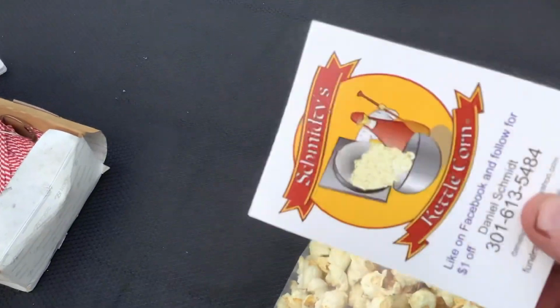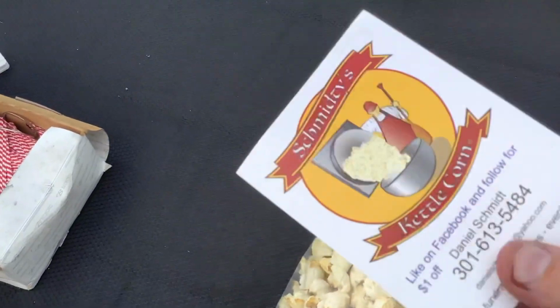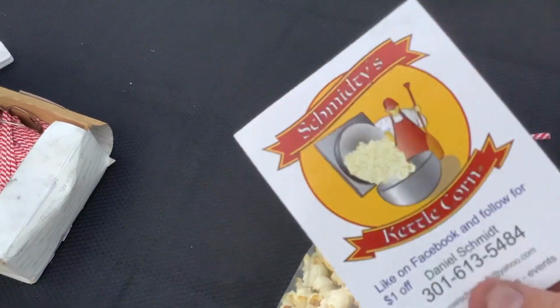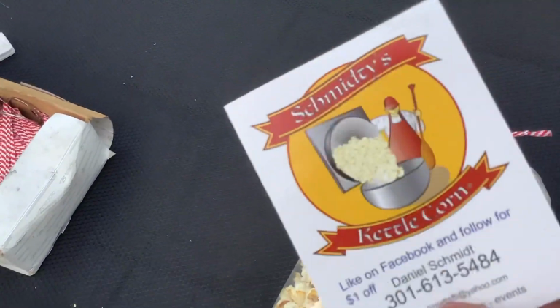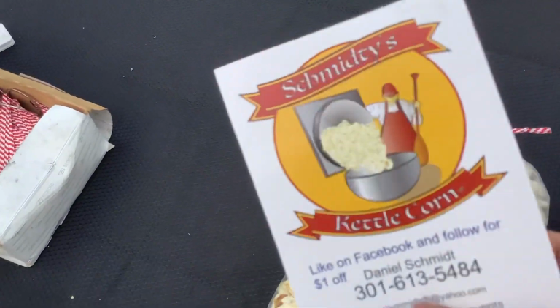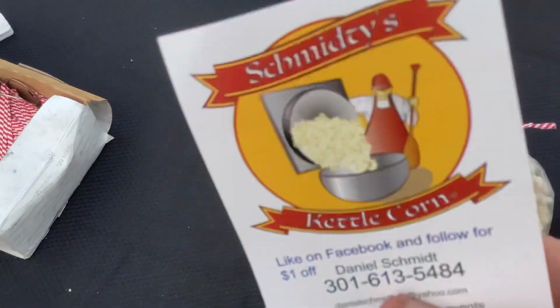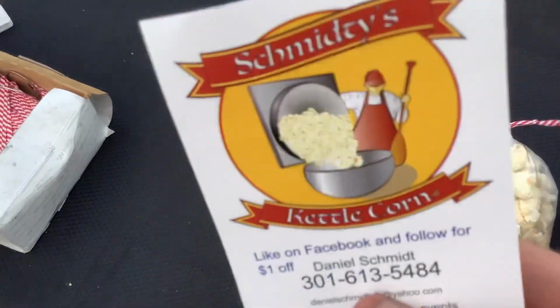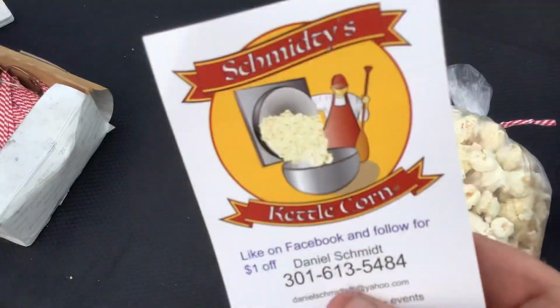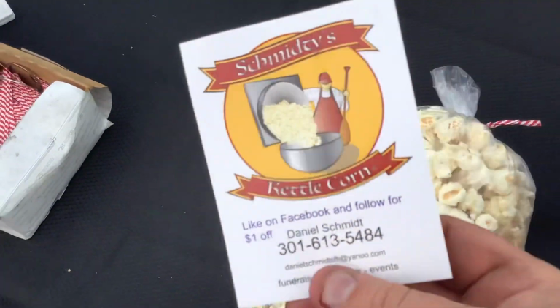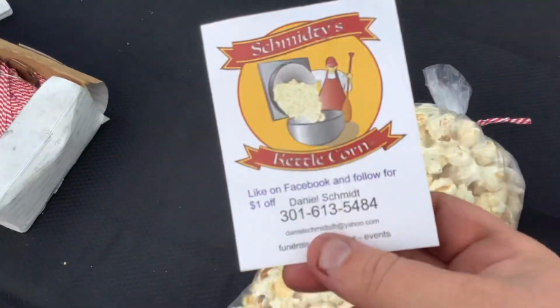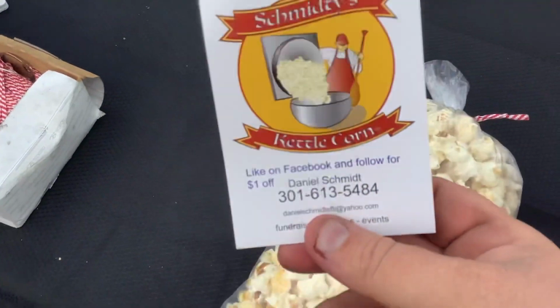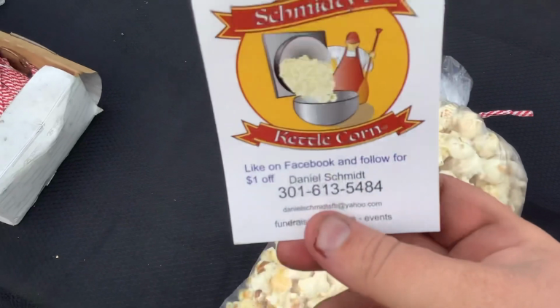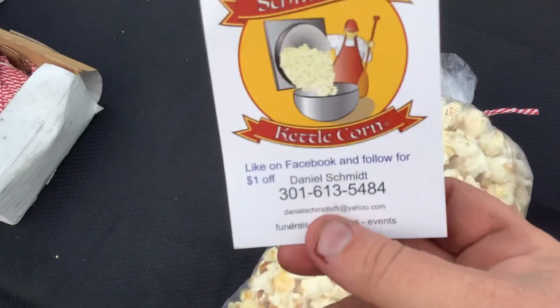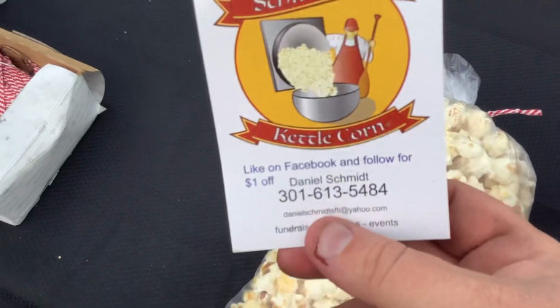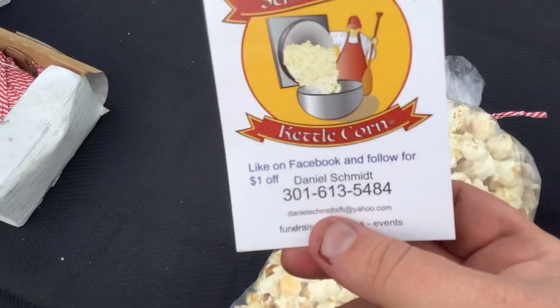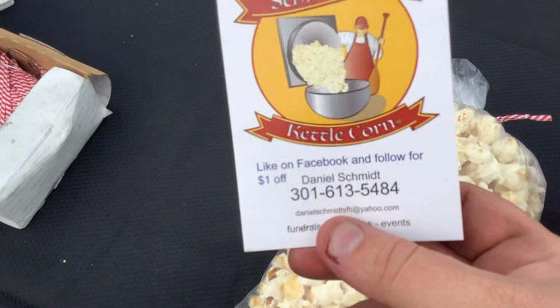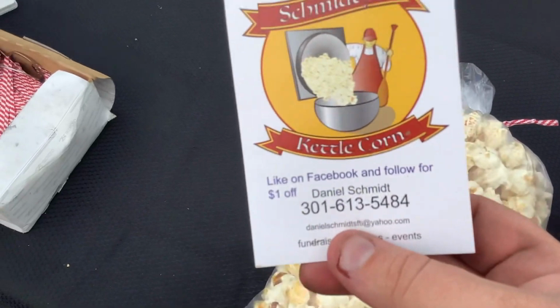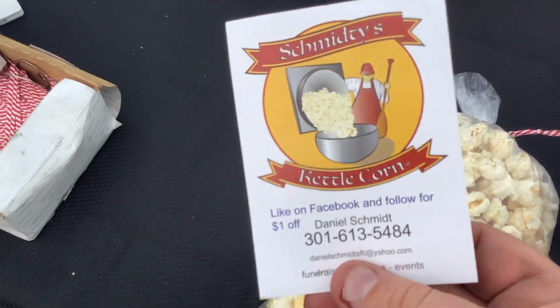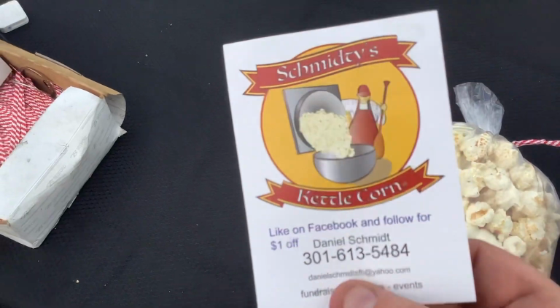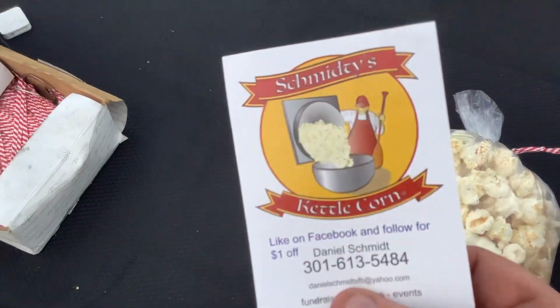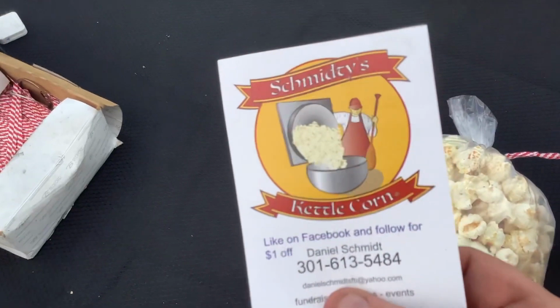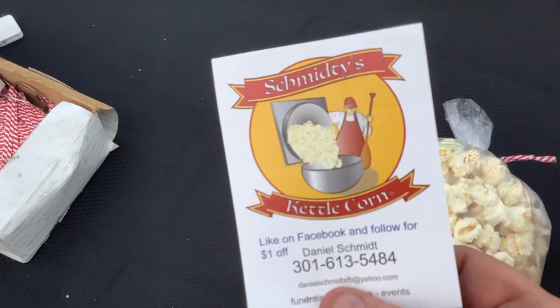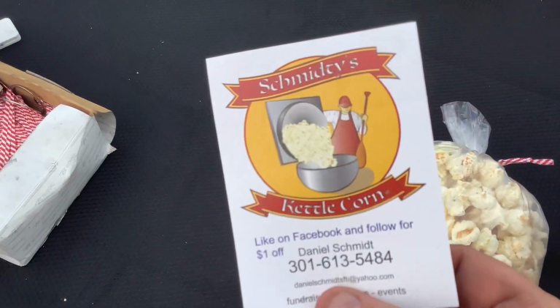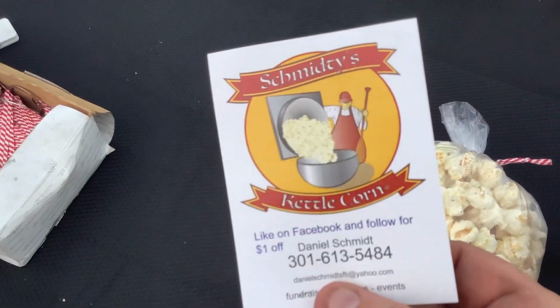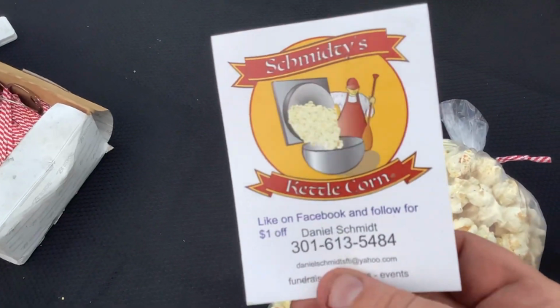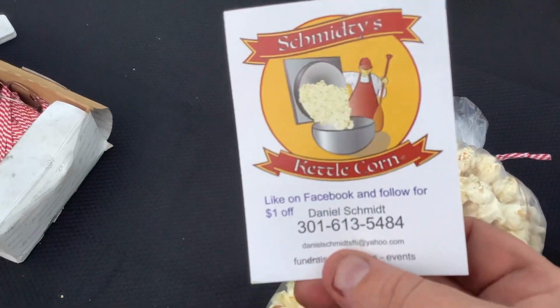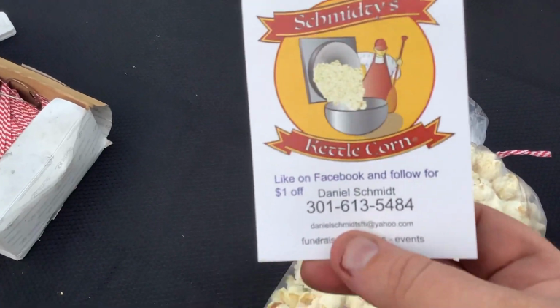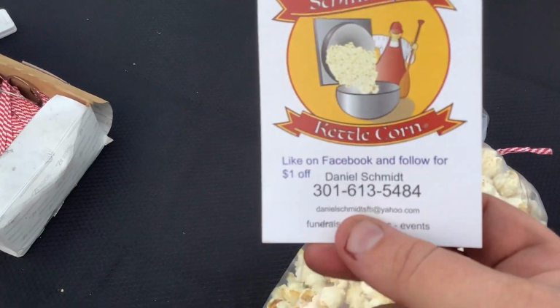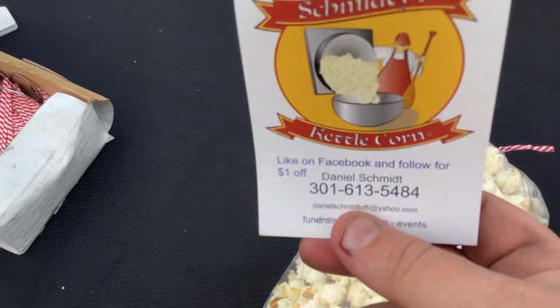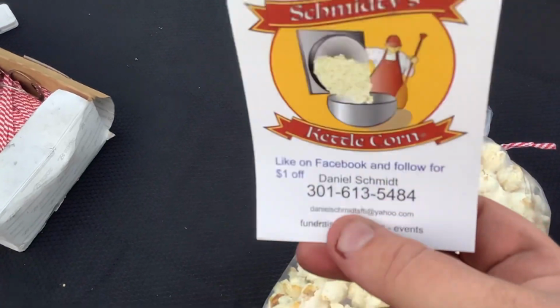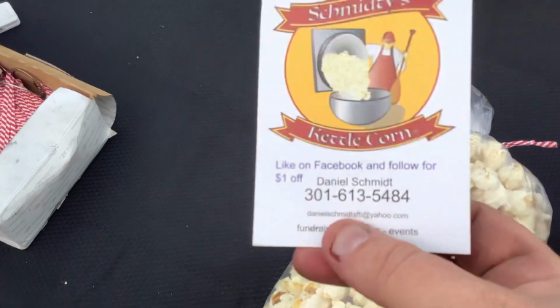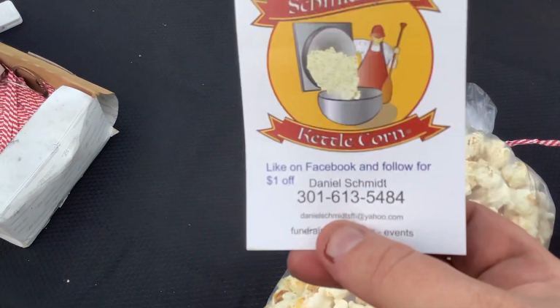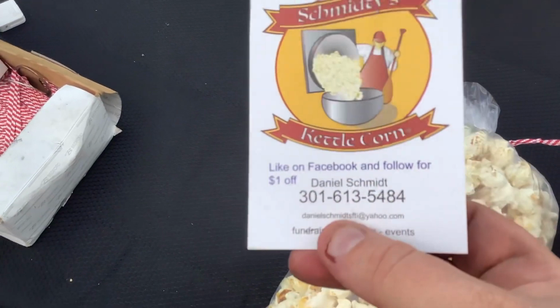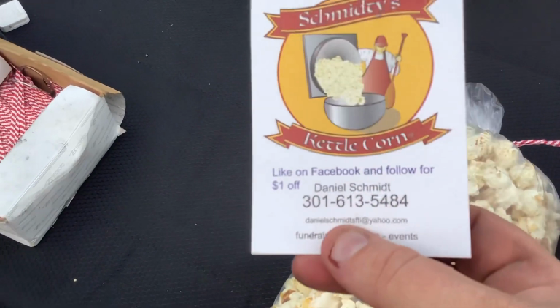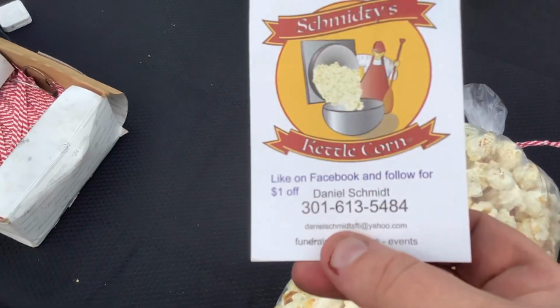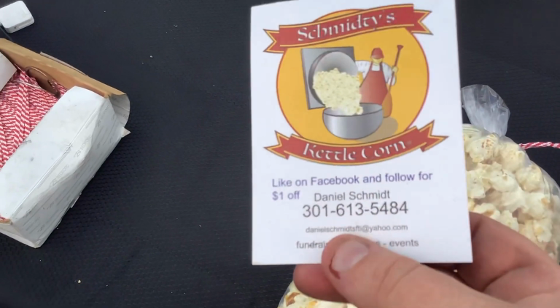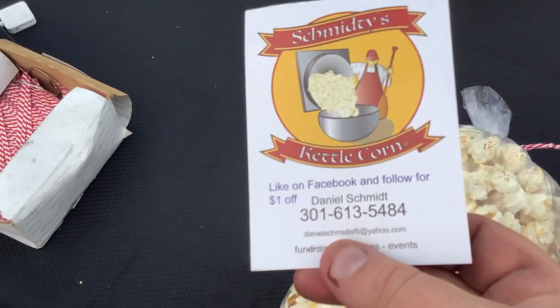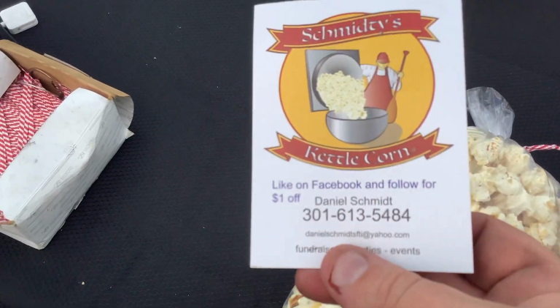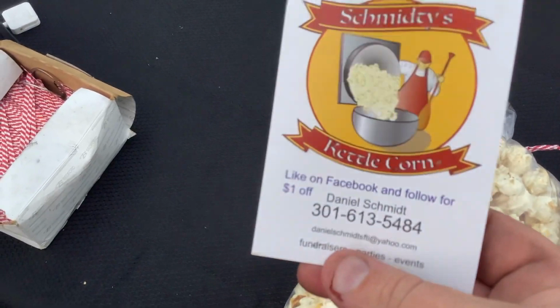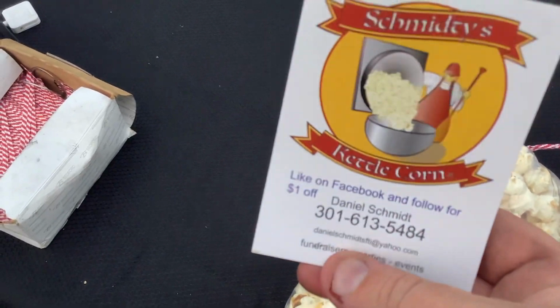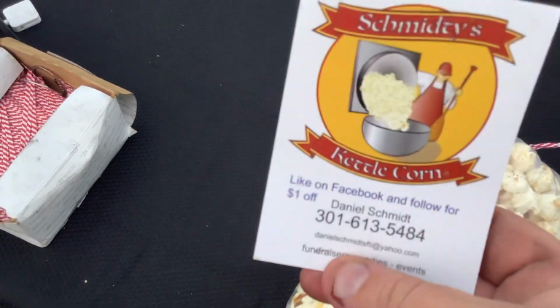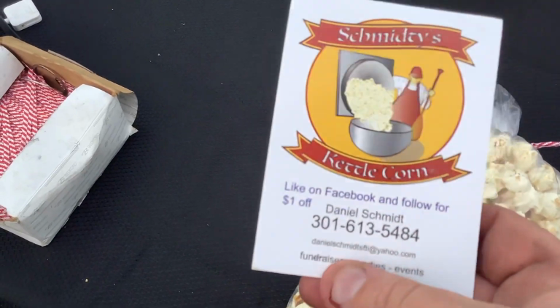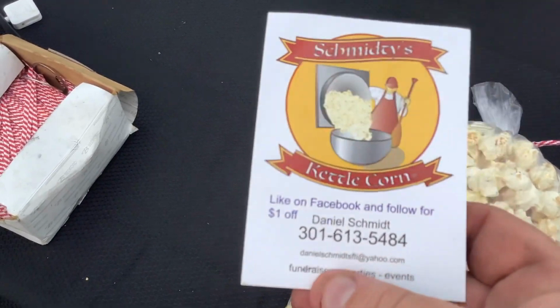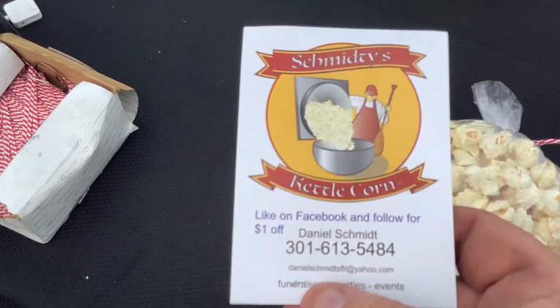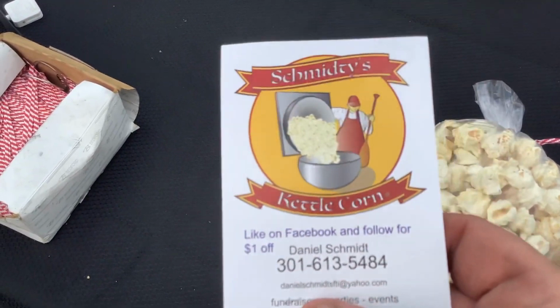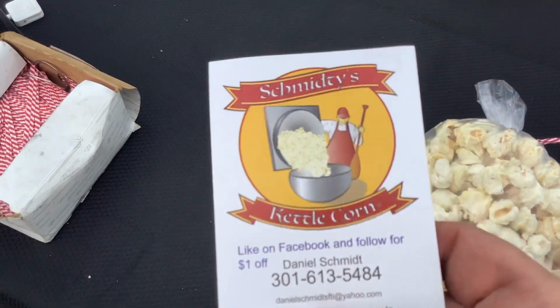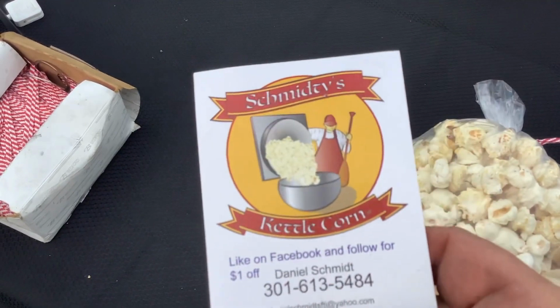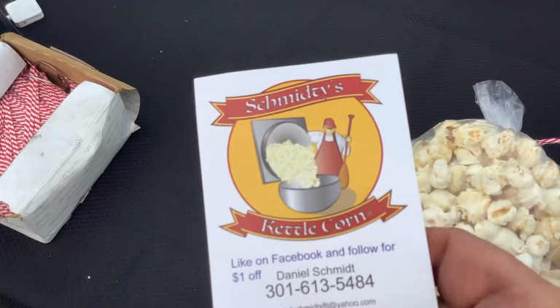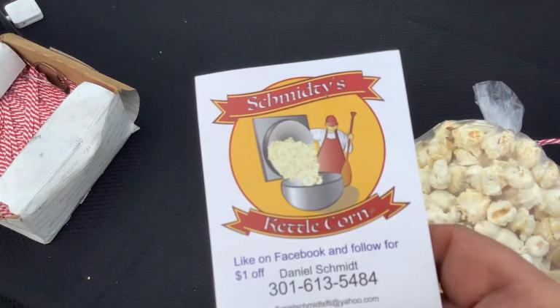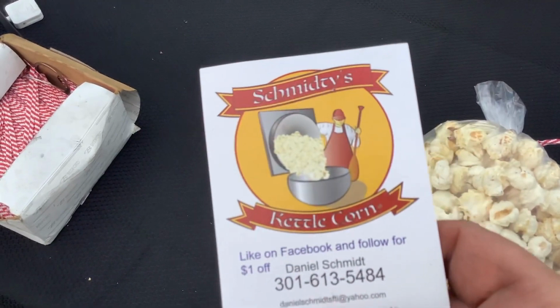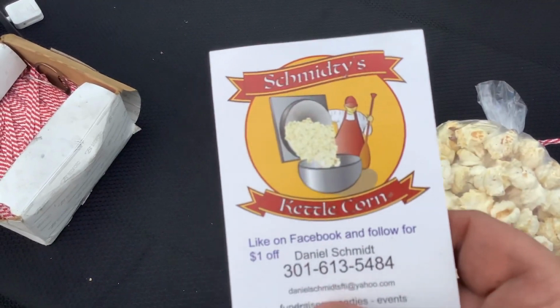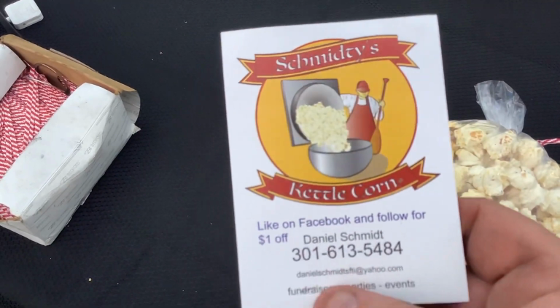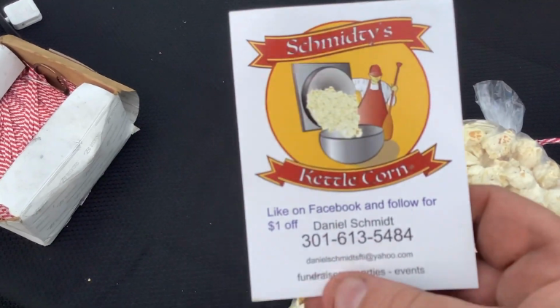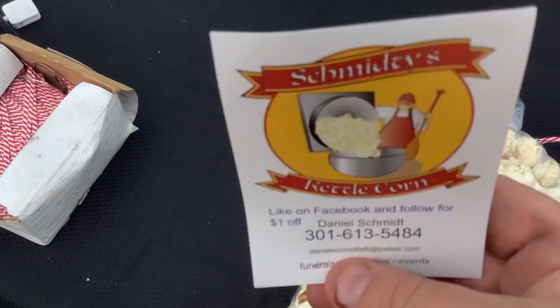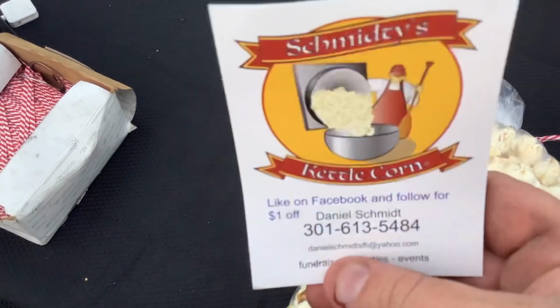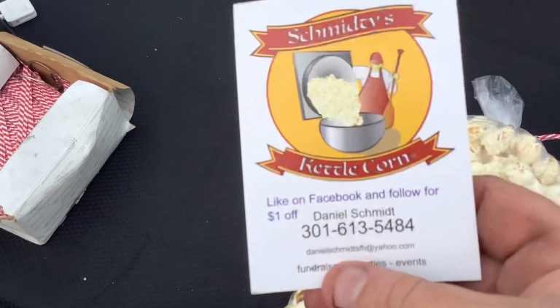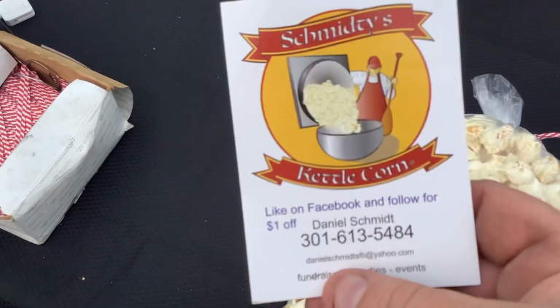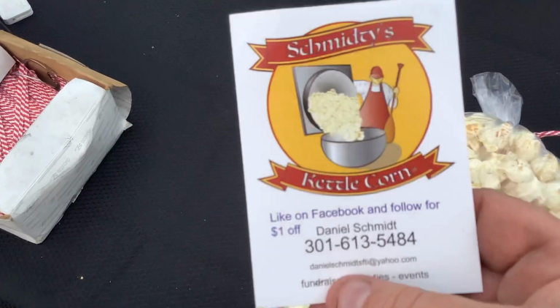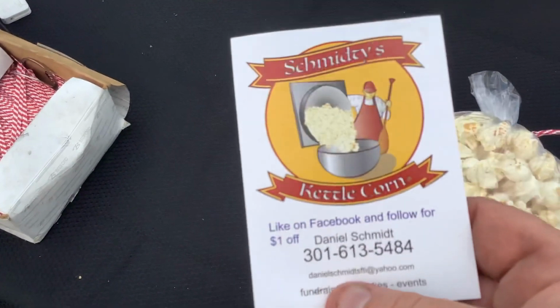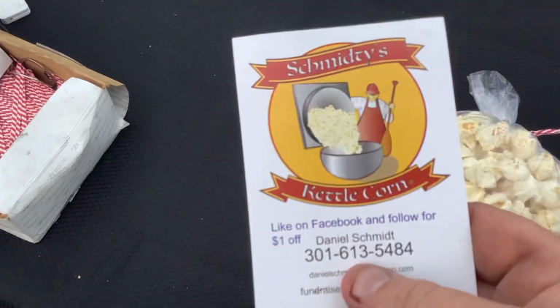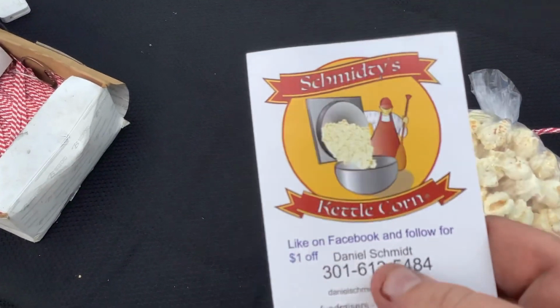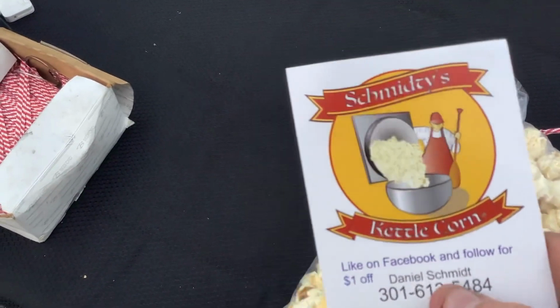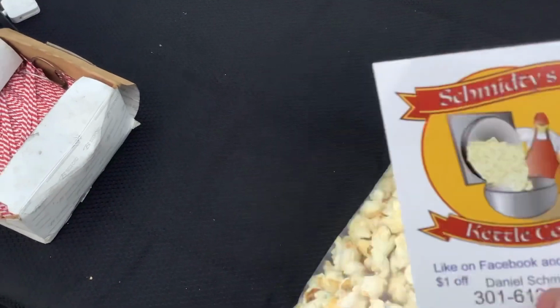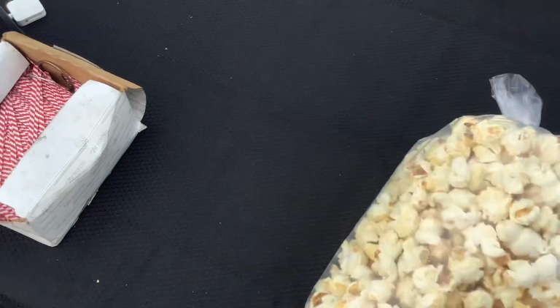Here's what my labels look like. I get them from Print Place and I just stick them on at each market — they really help.